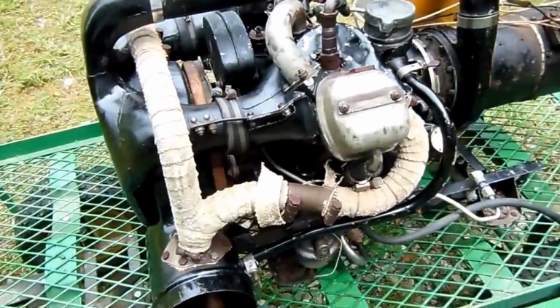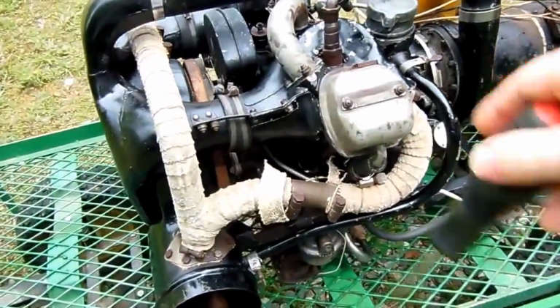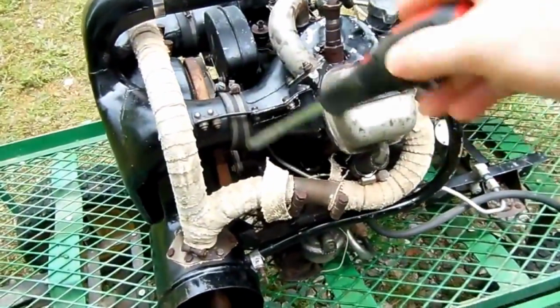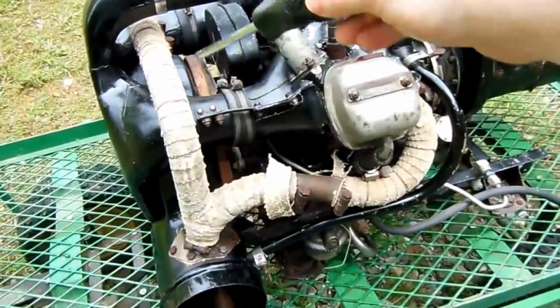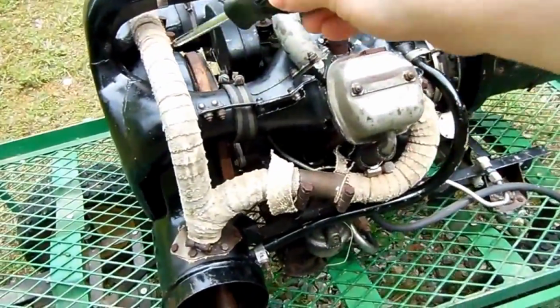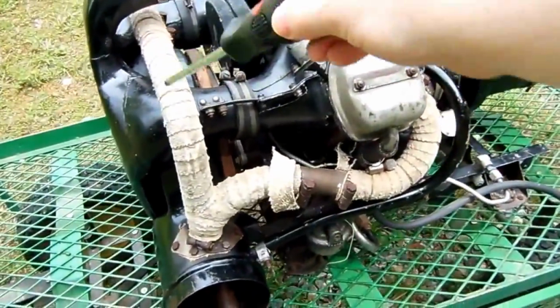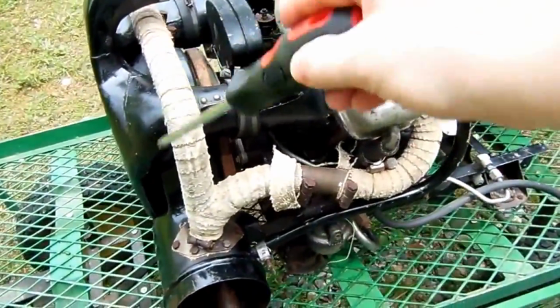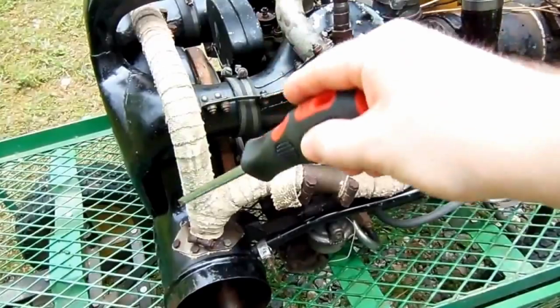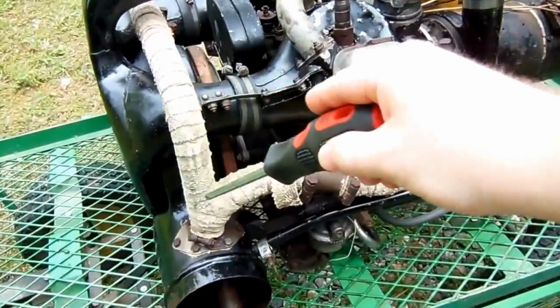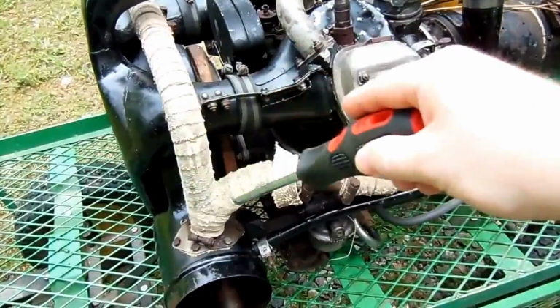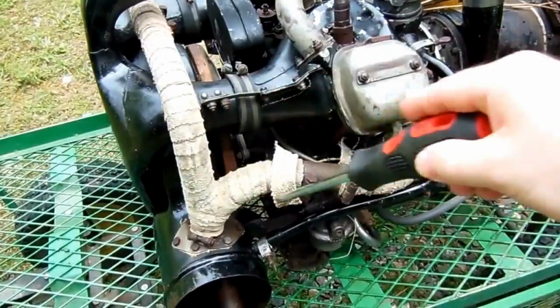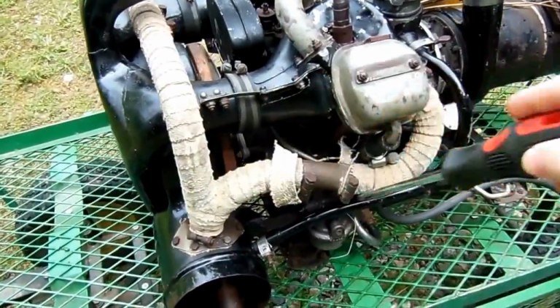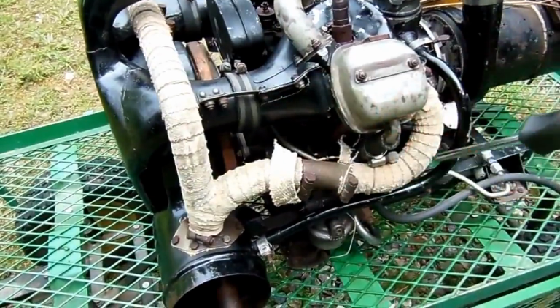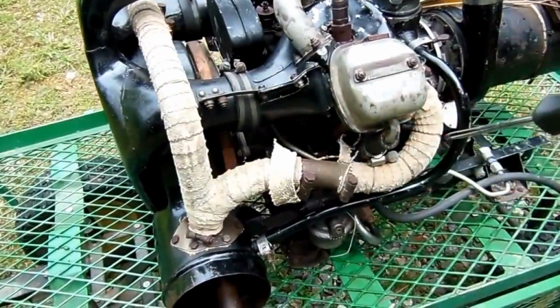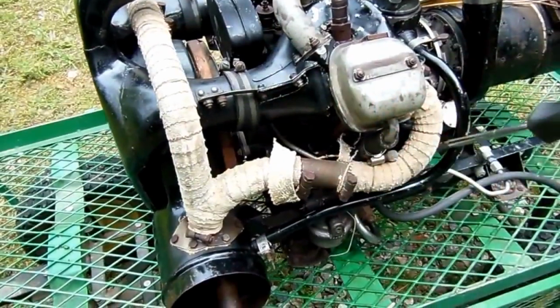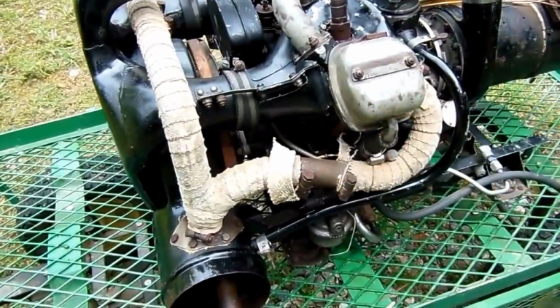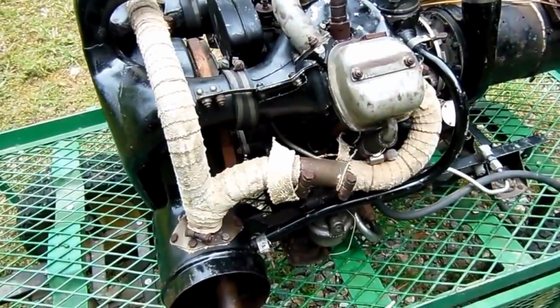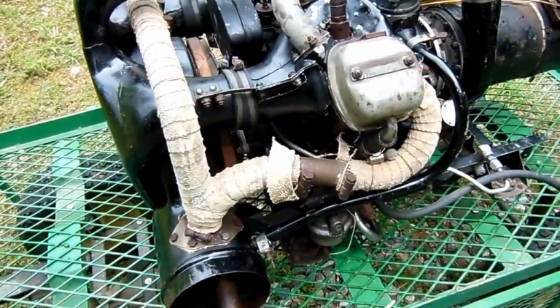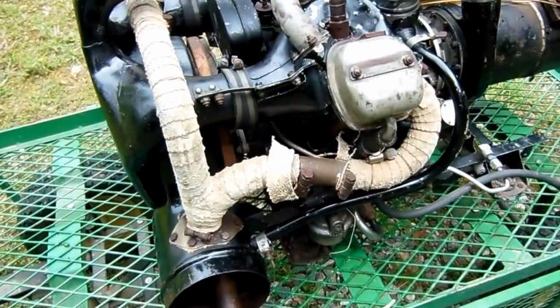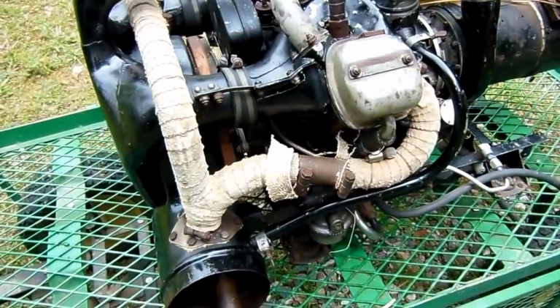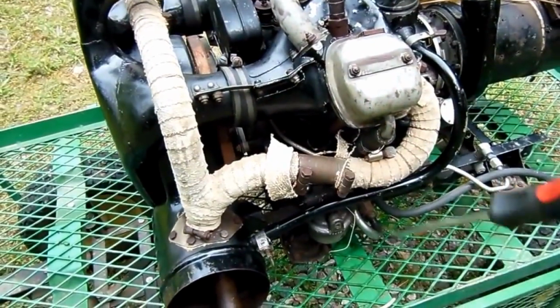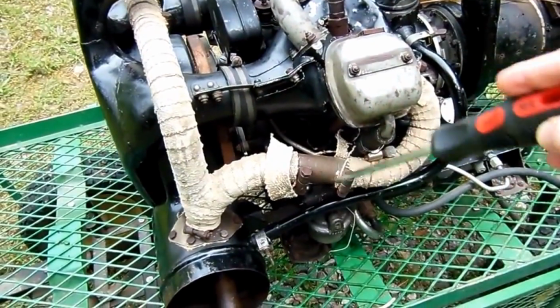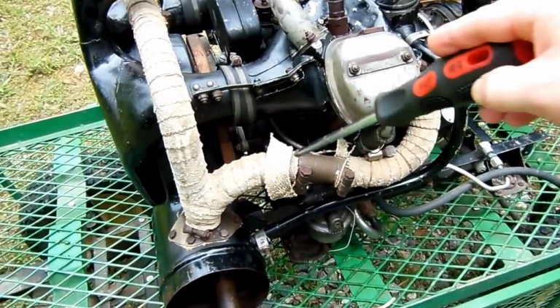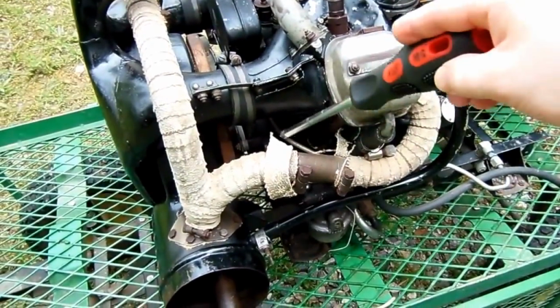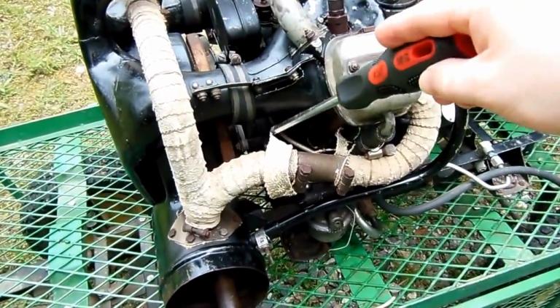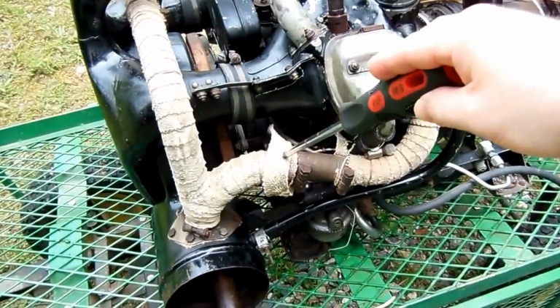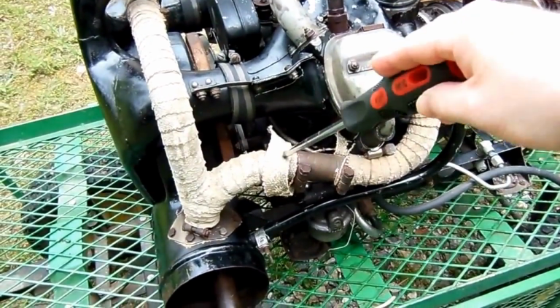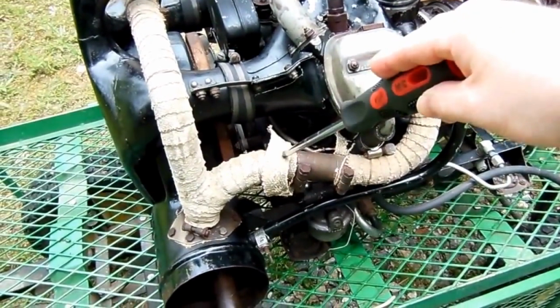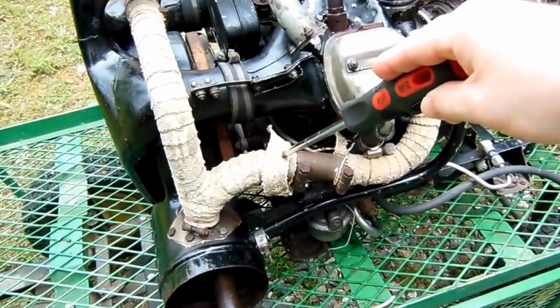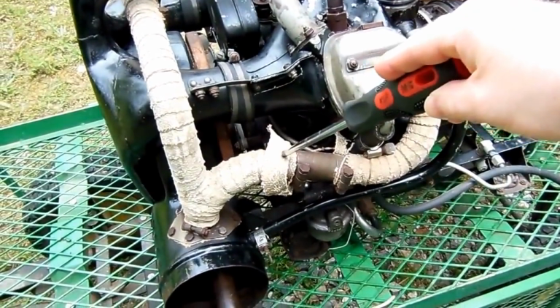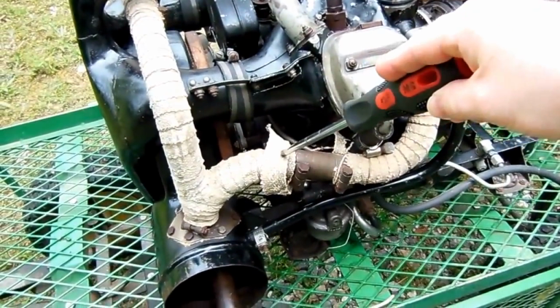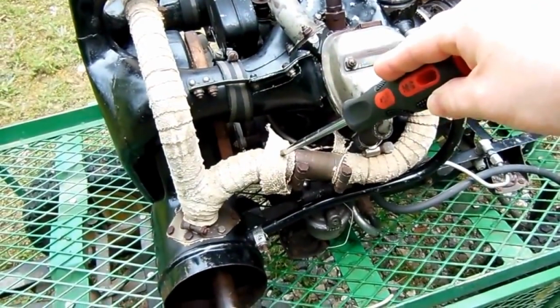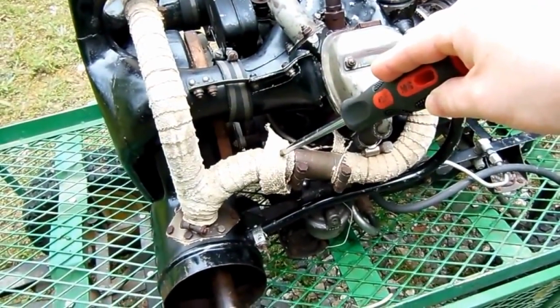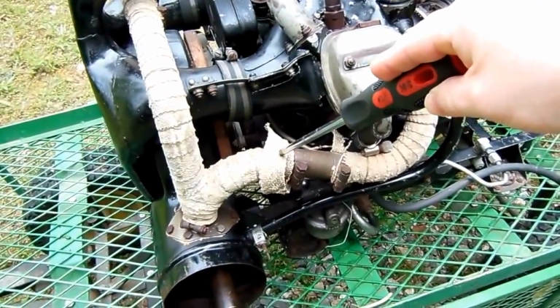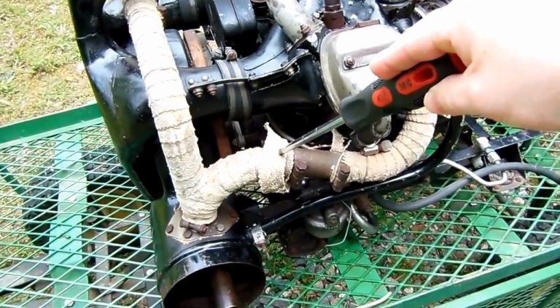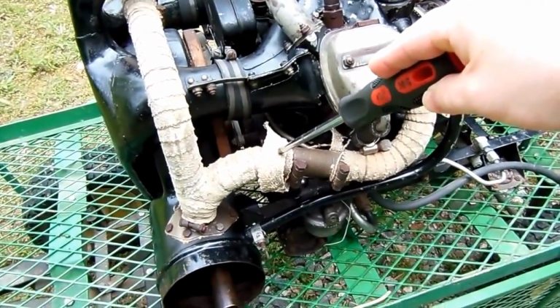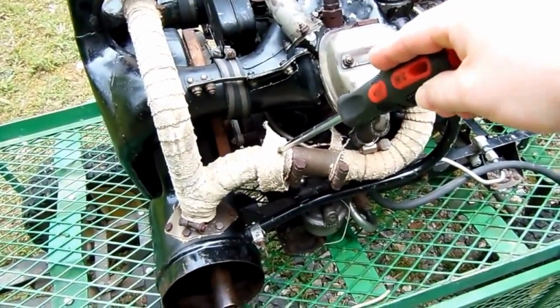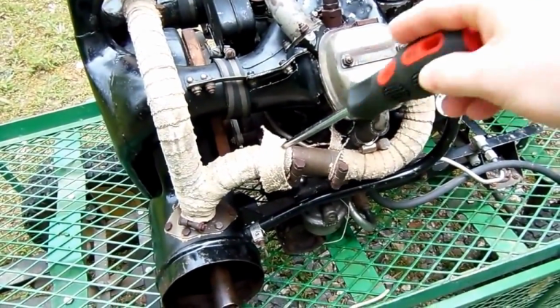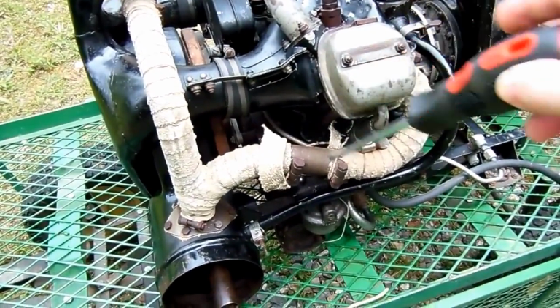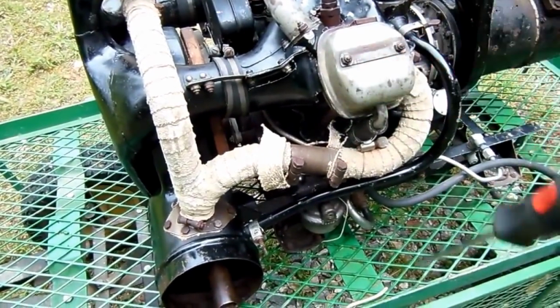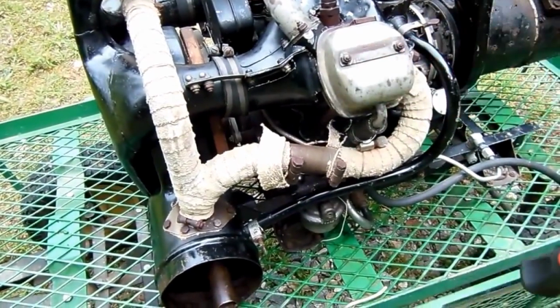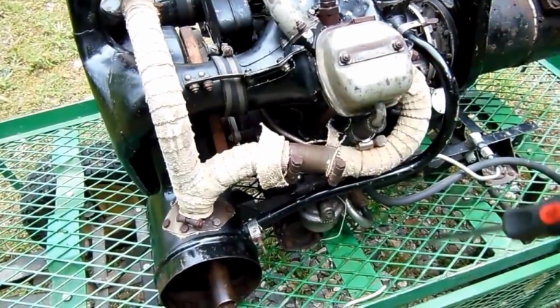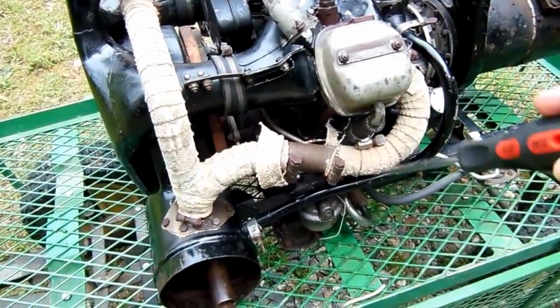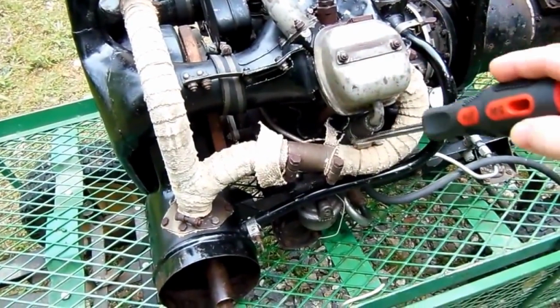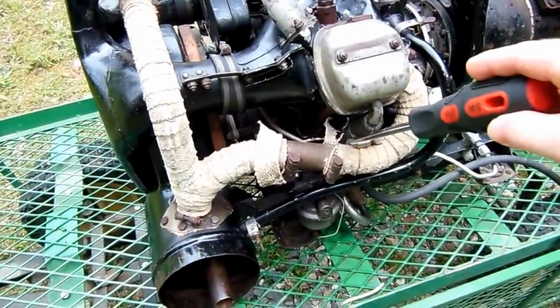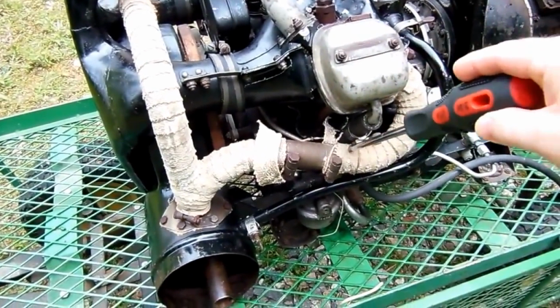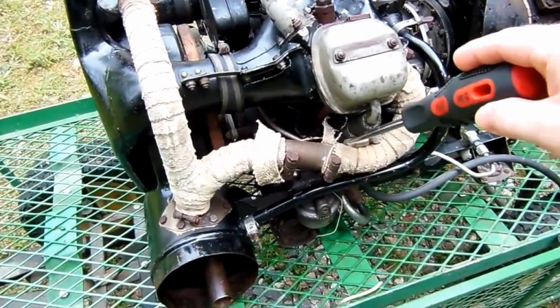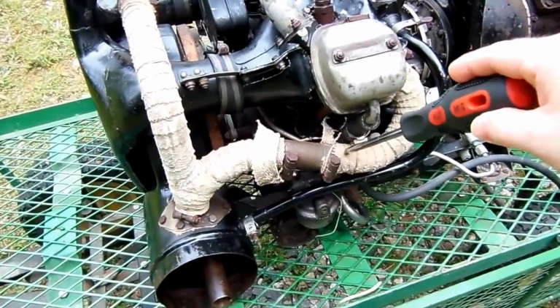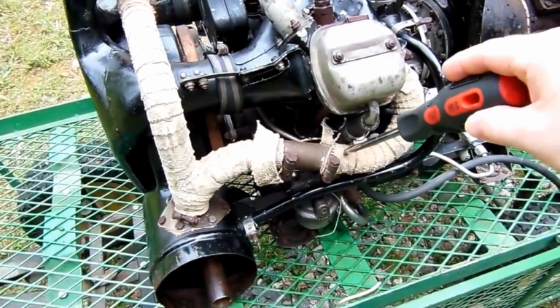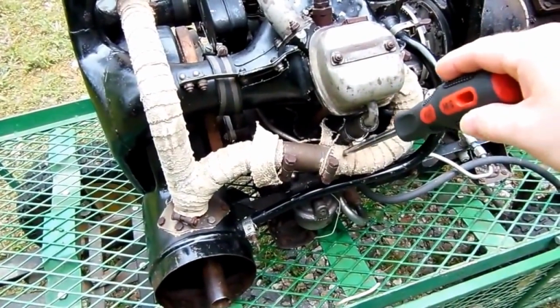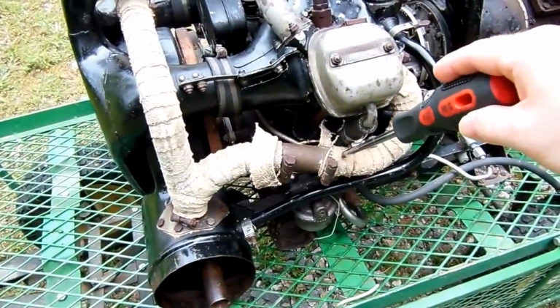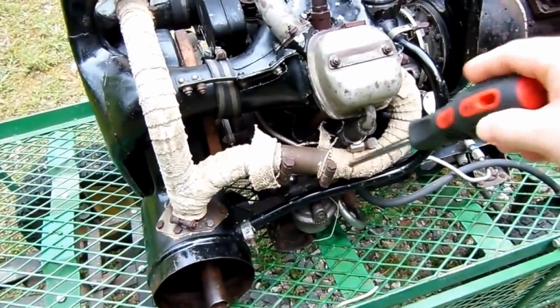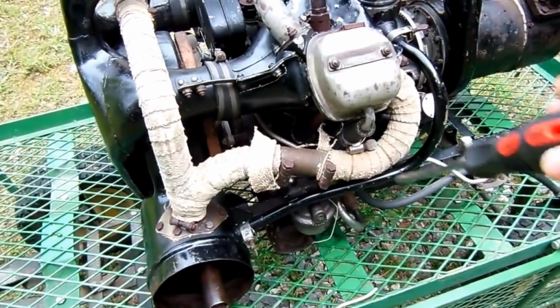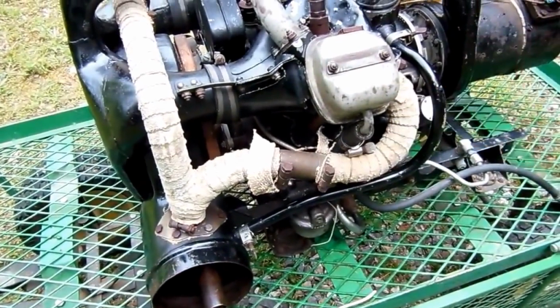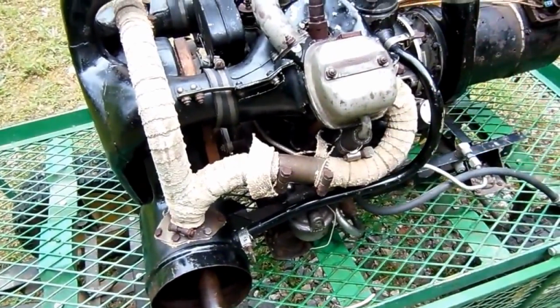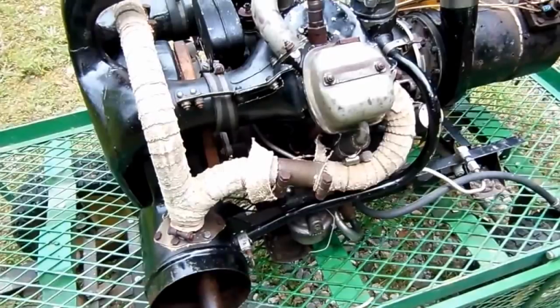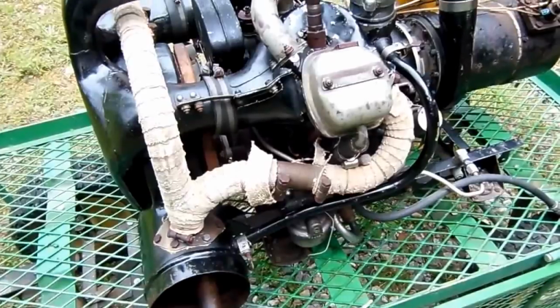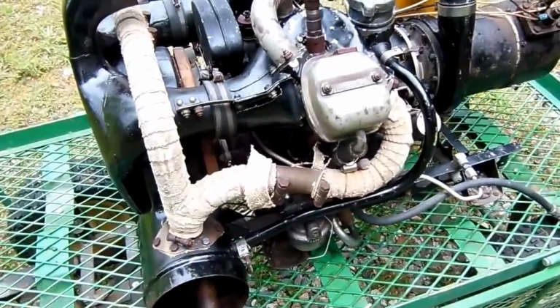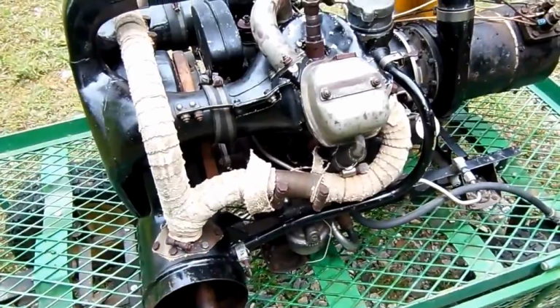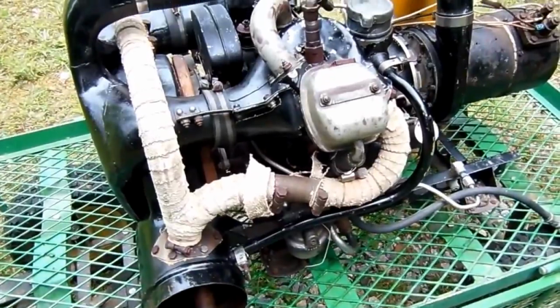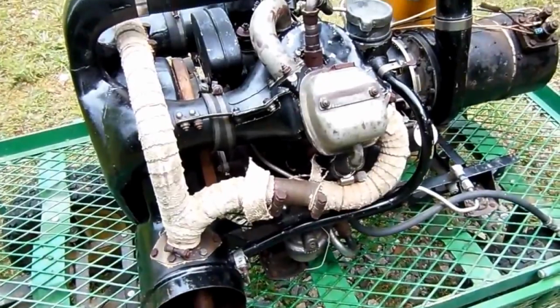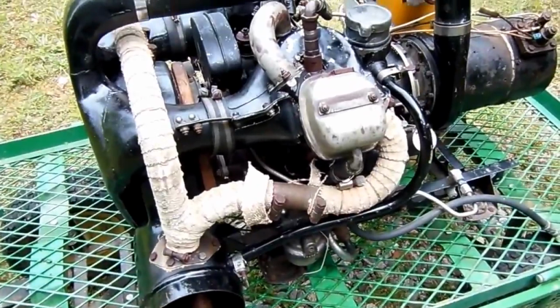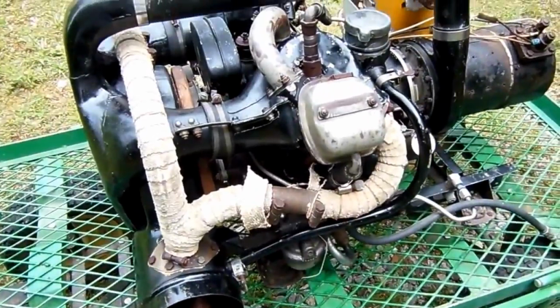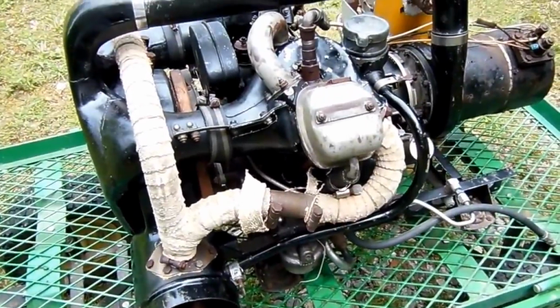Here you can see the exhaust. Now be advised, these are wrapped in asbestos tape, so if you're going to be fooling with one of these, make sure you take the proper precautions.